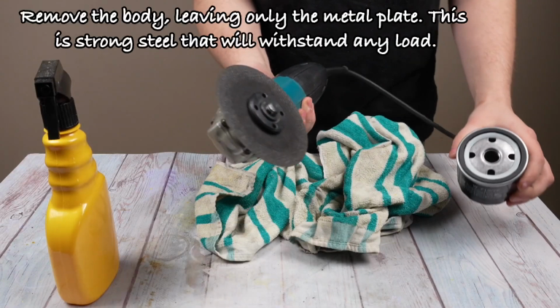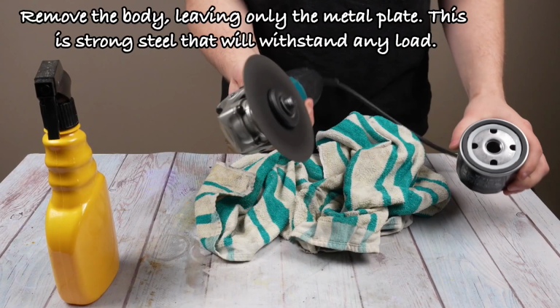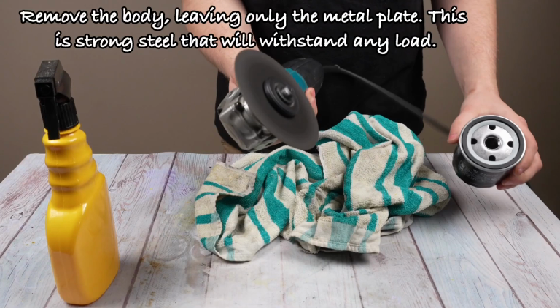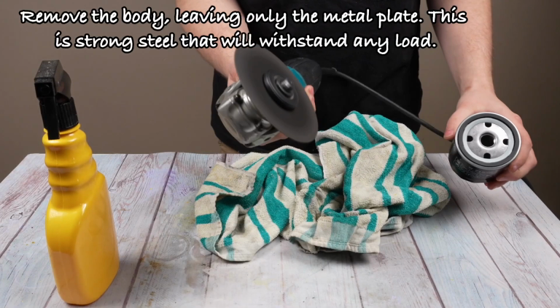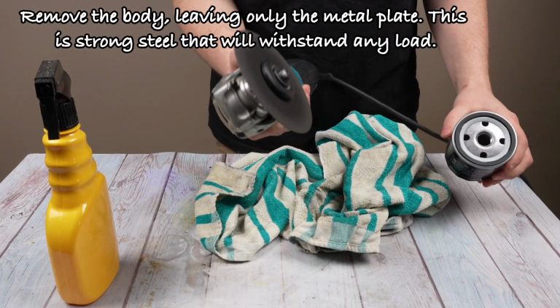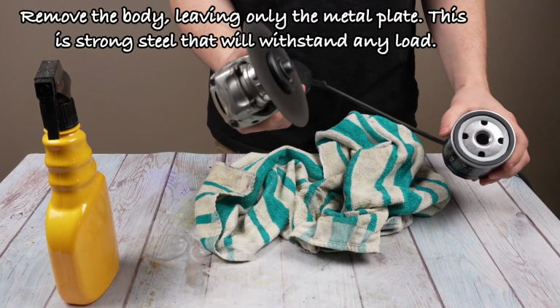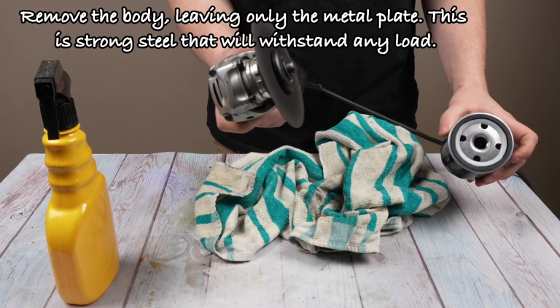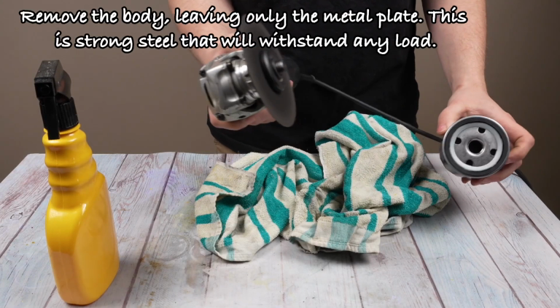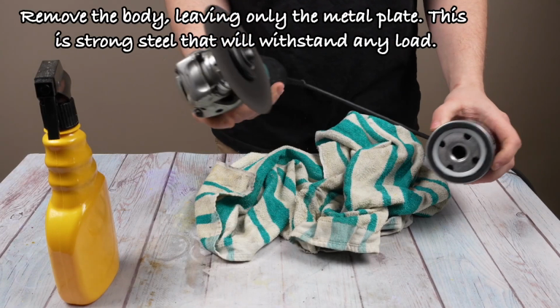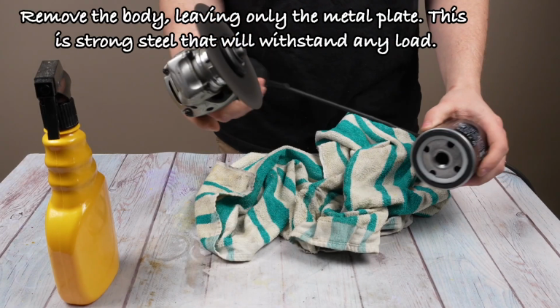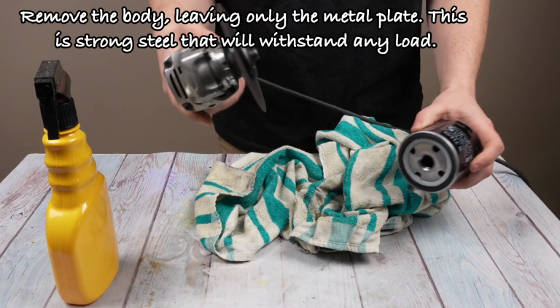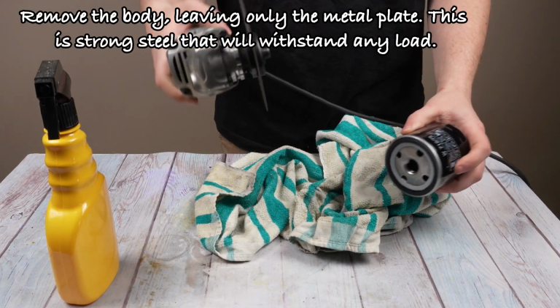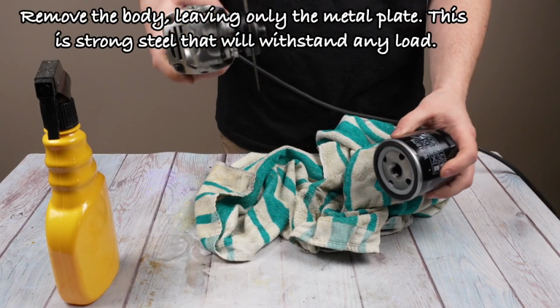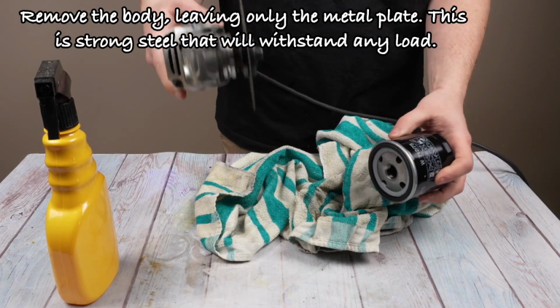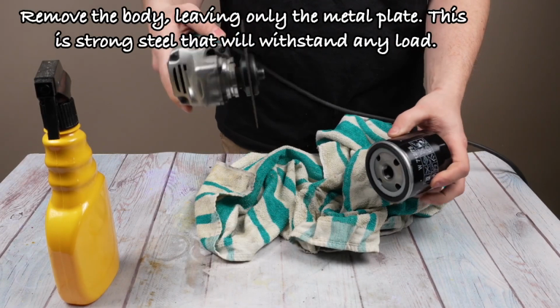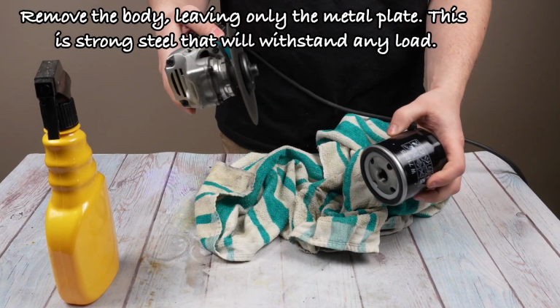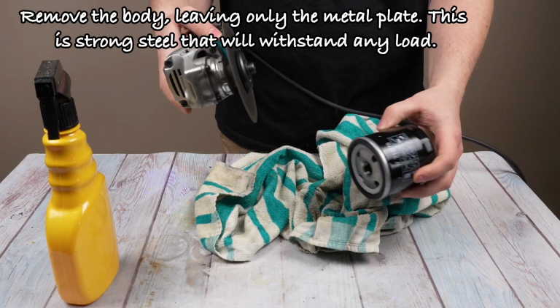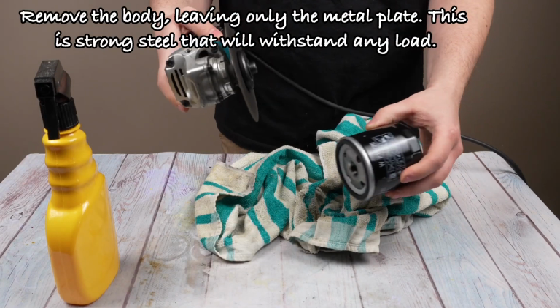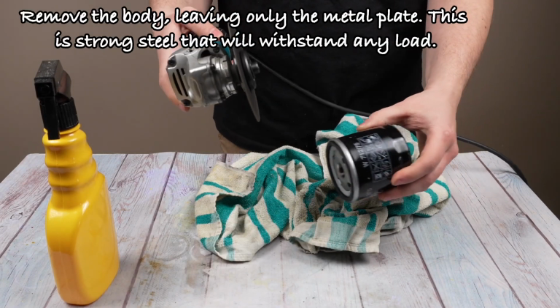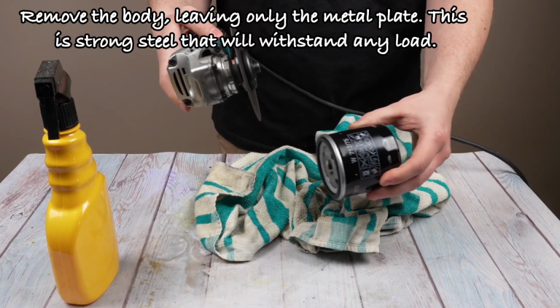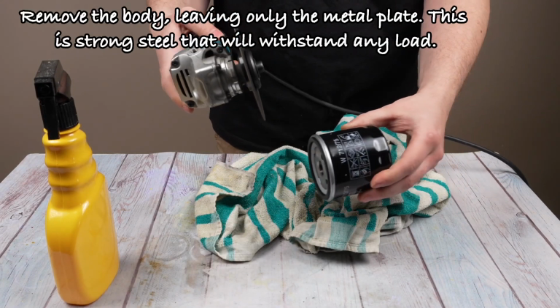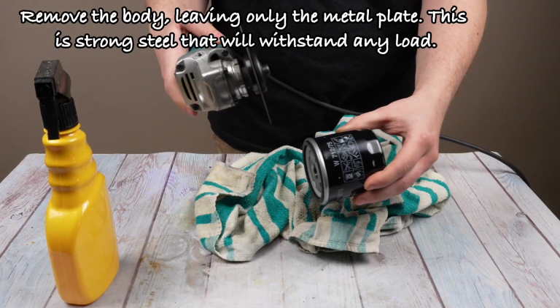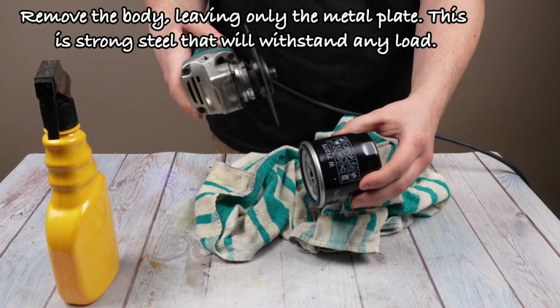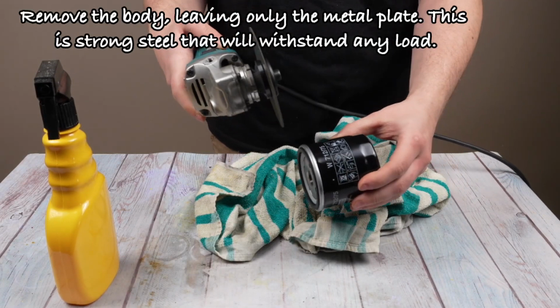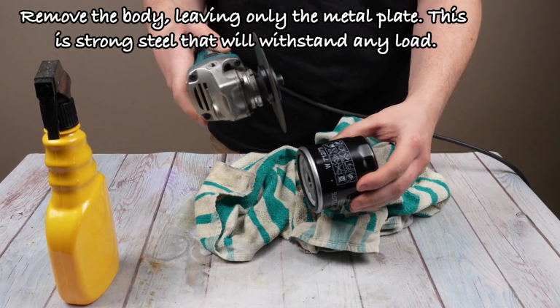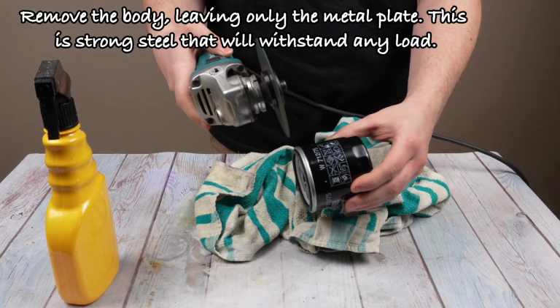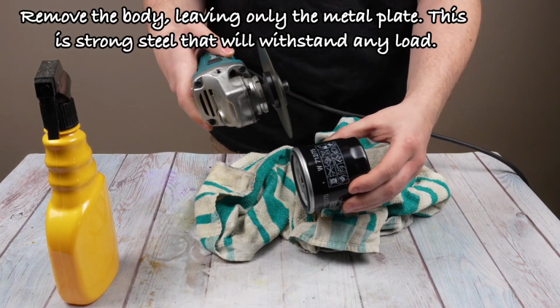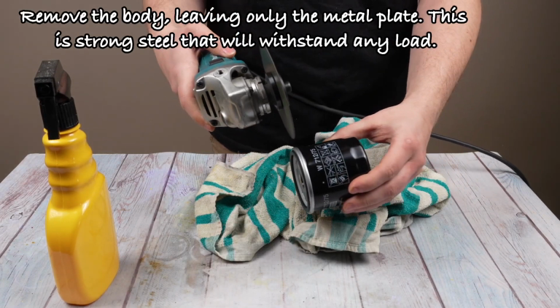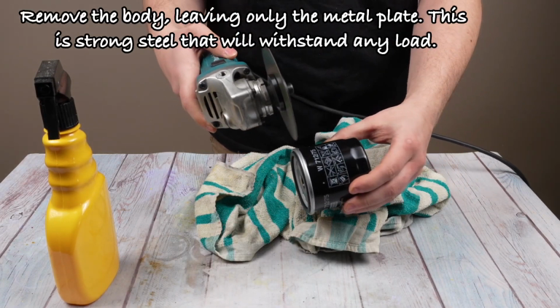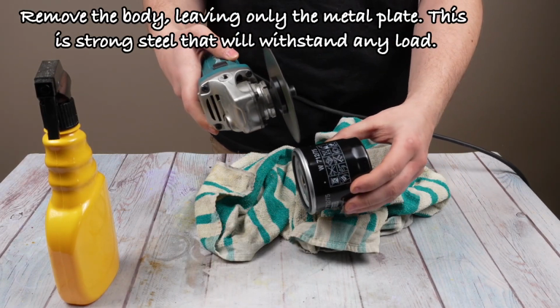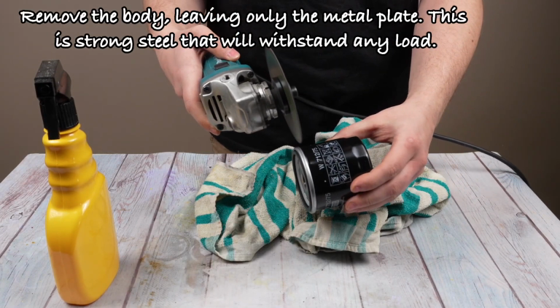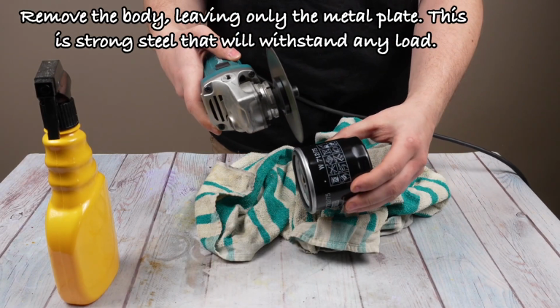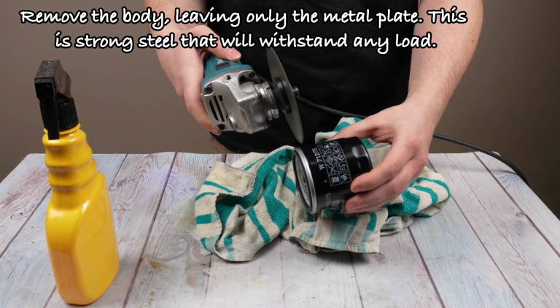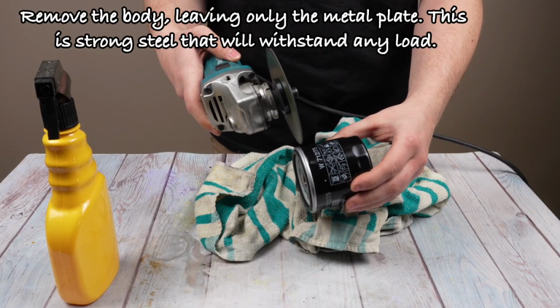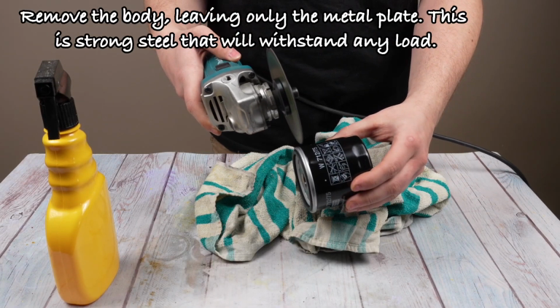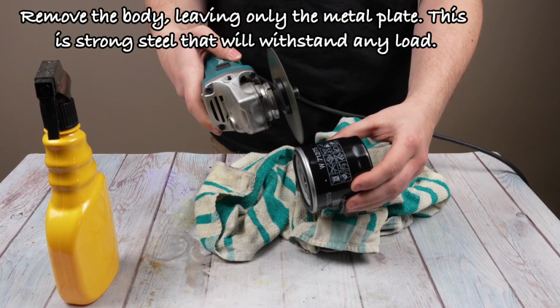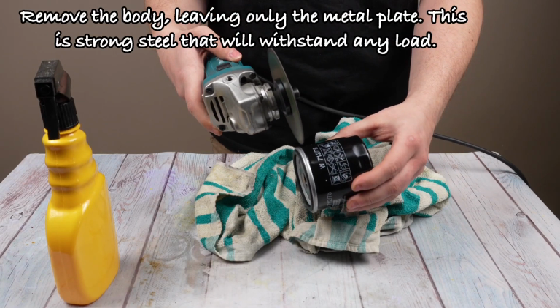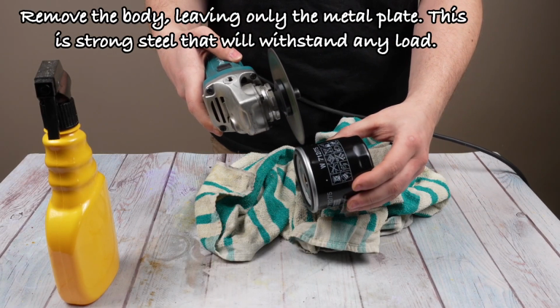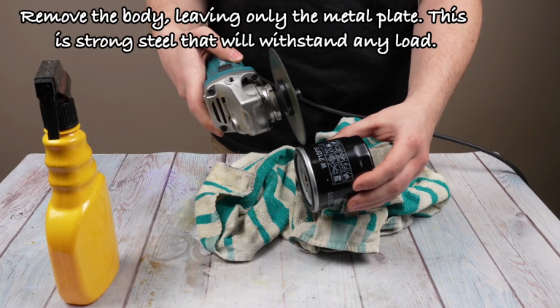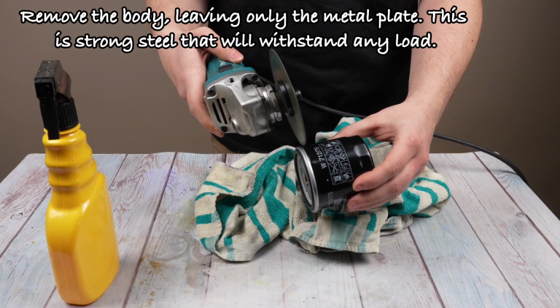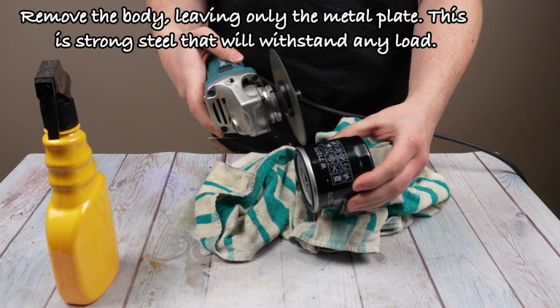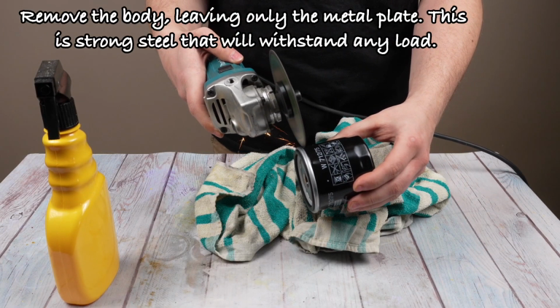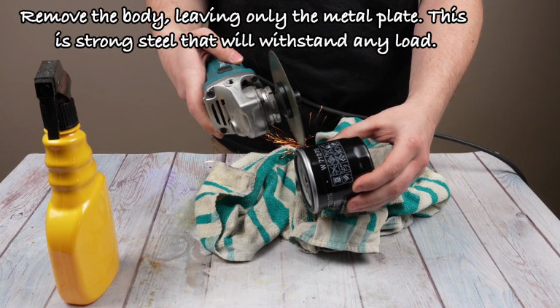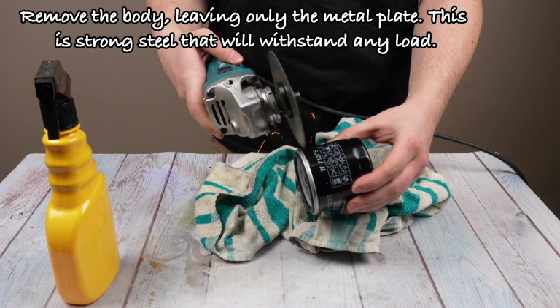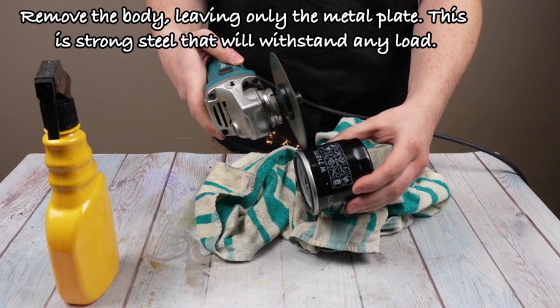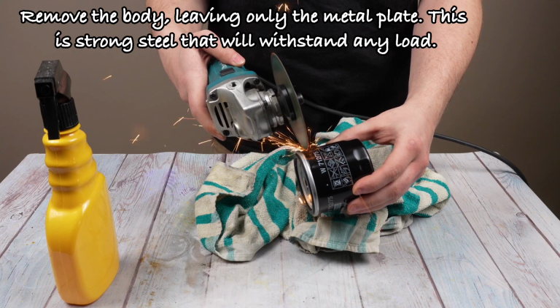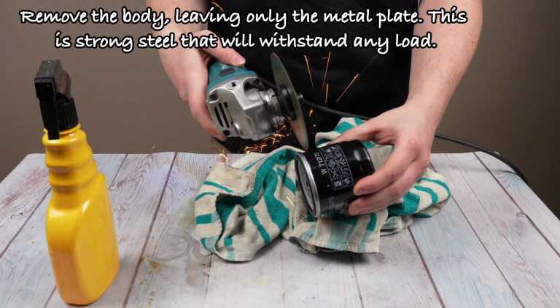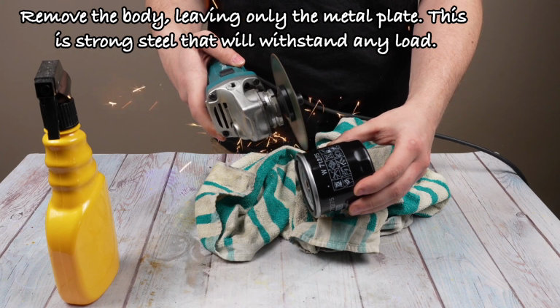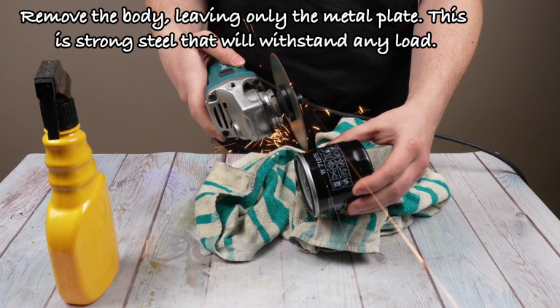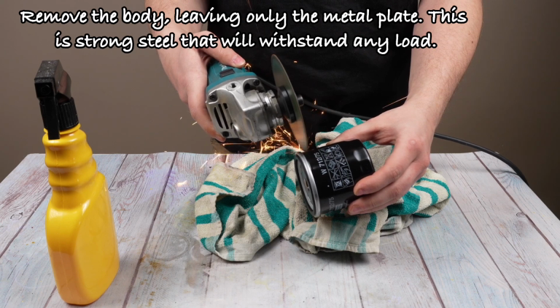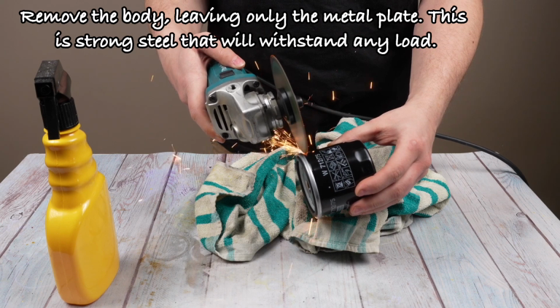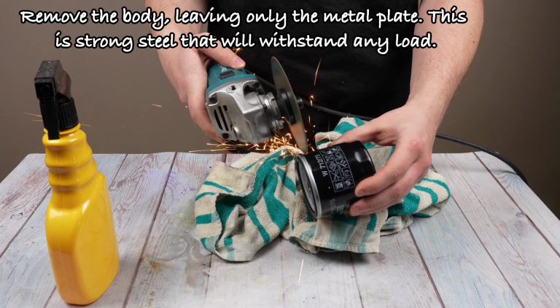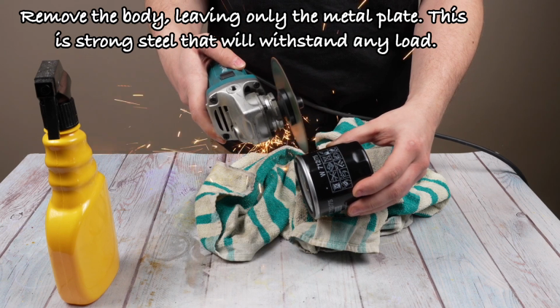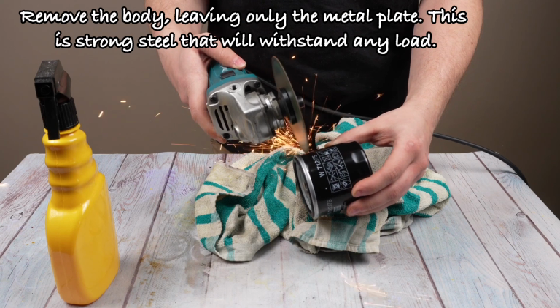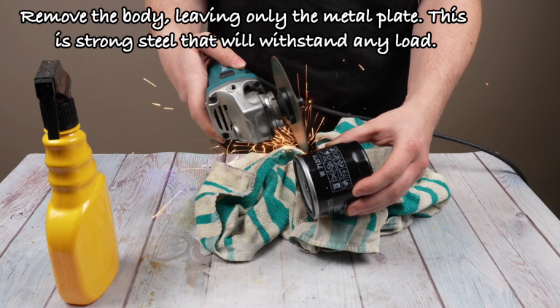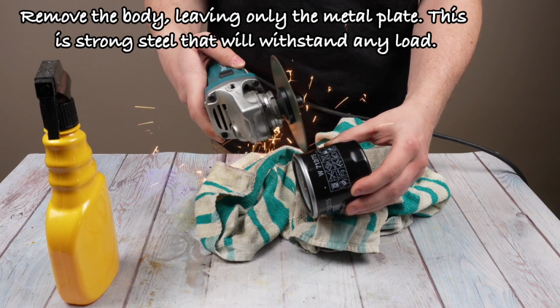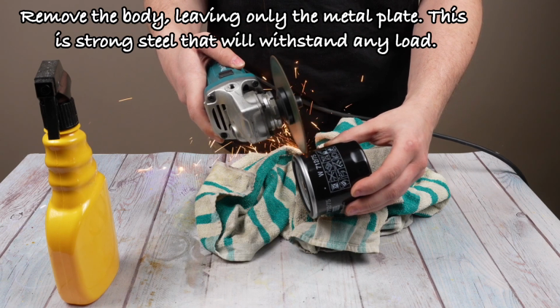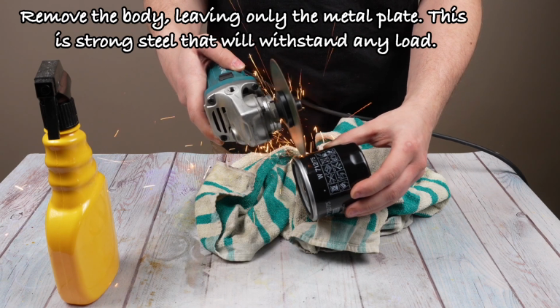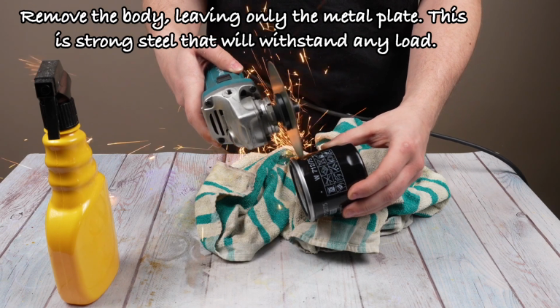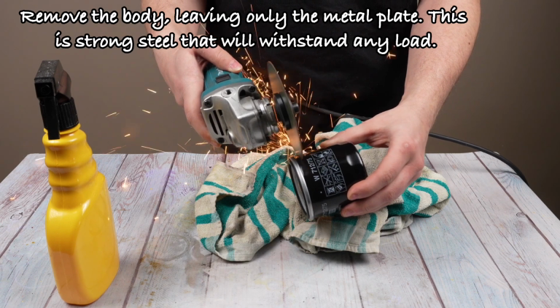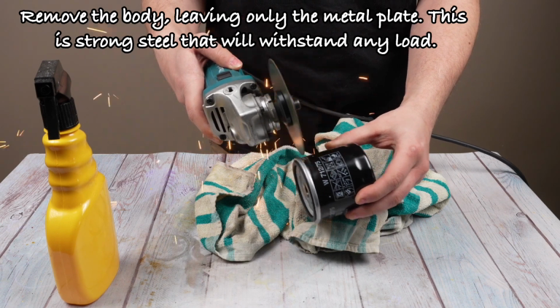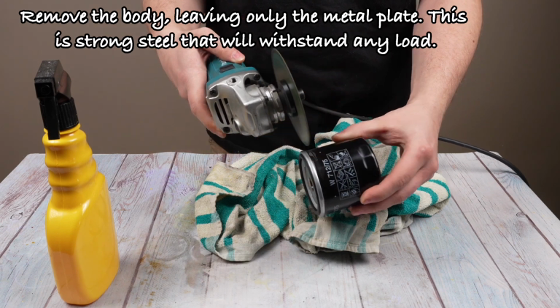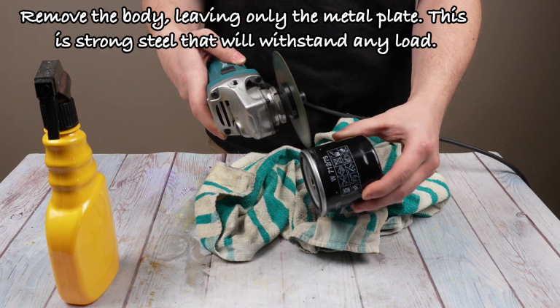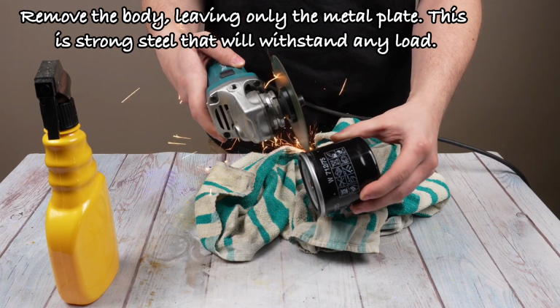Remove the body, leaving only the metal plate. This is strong steel that will withstand any load.